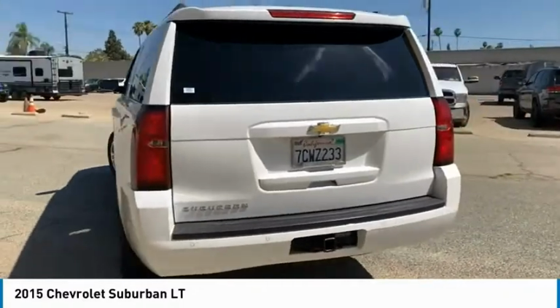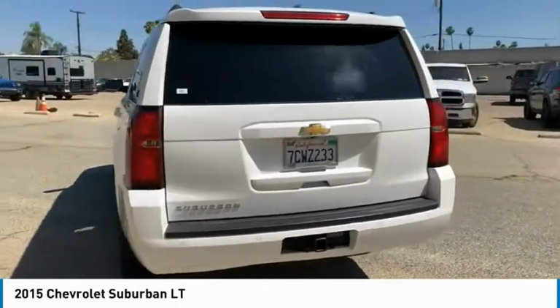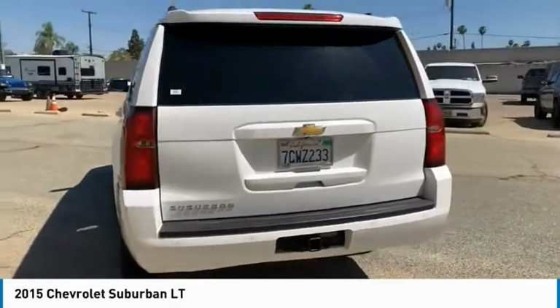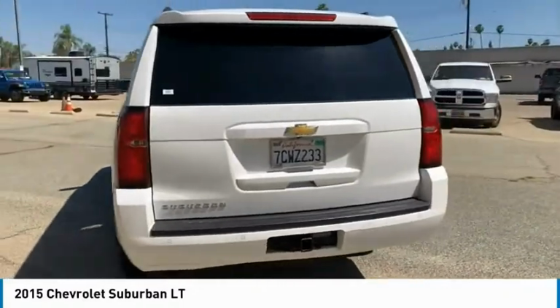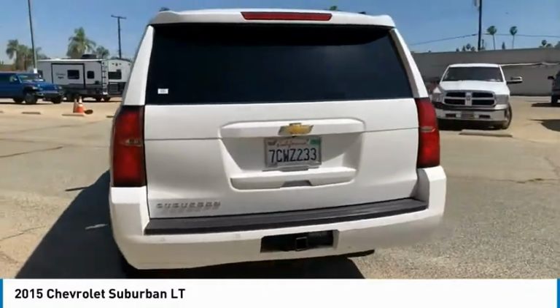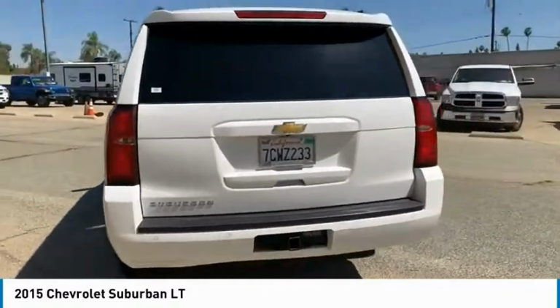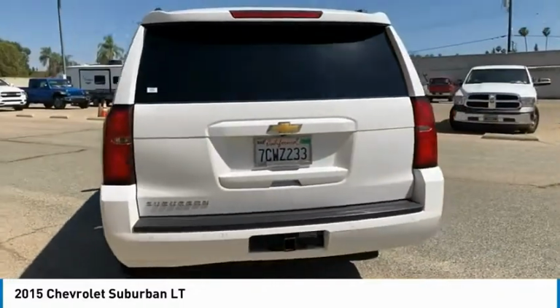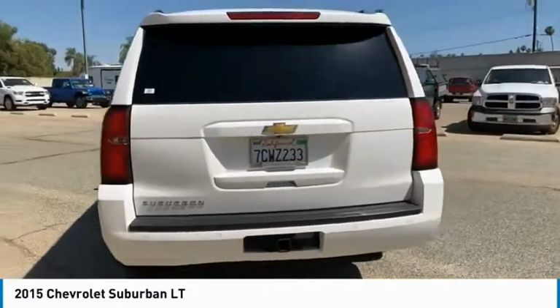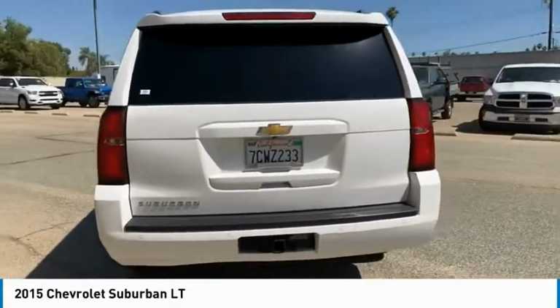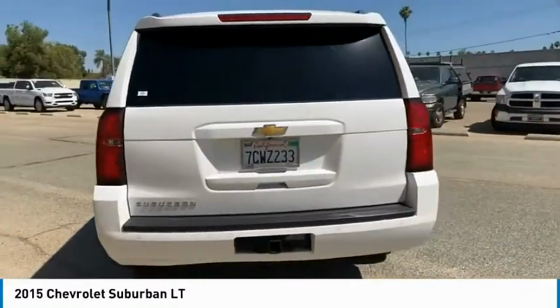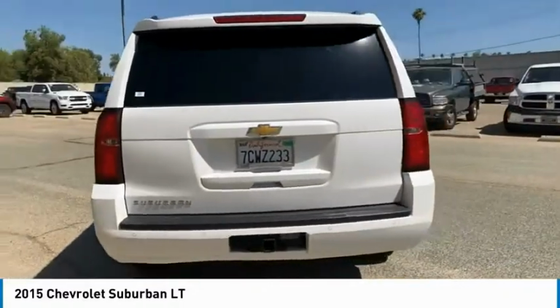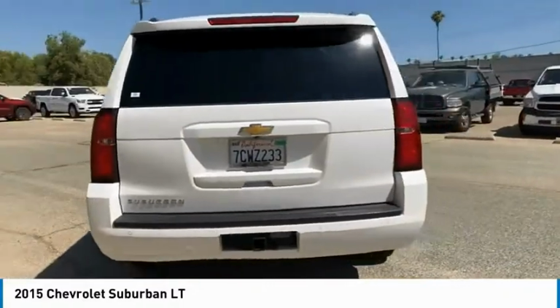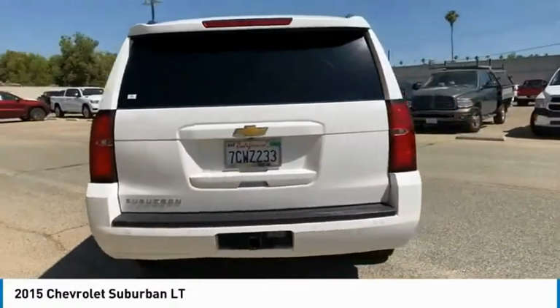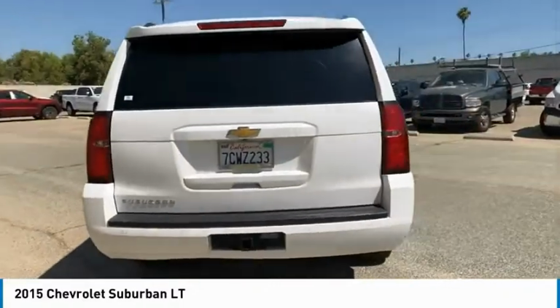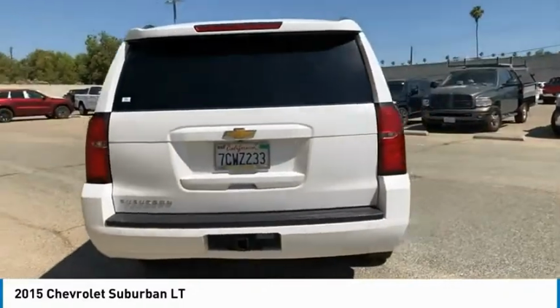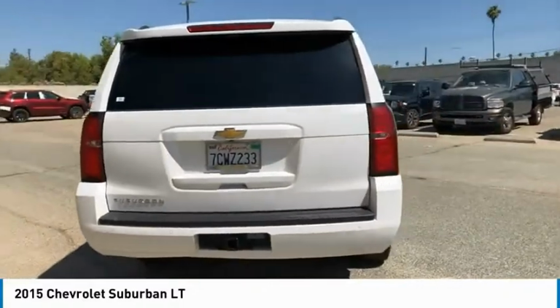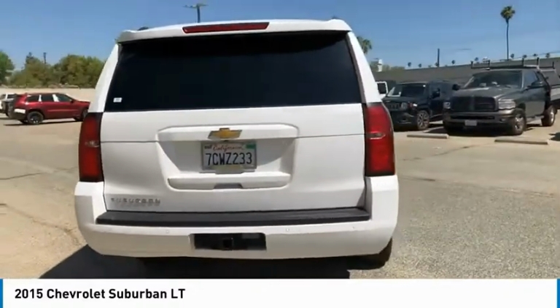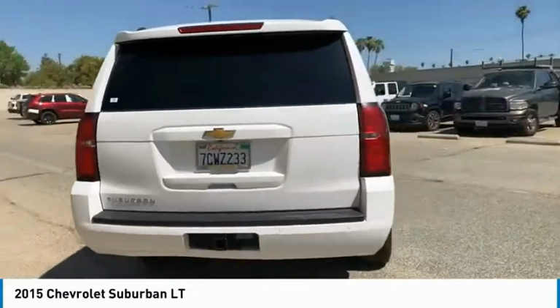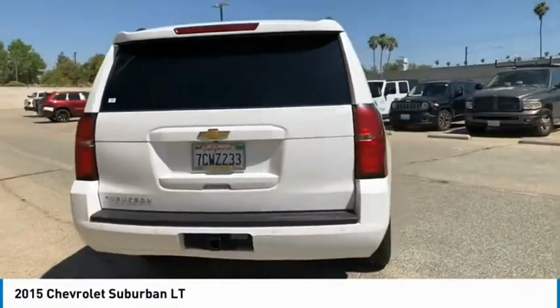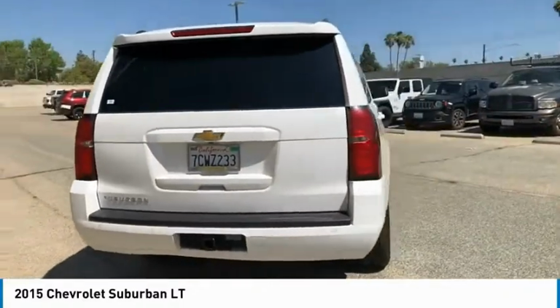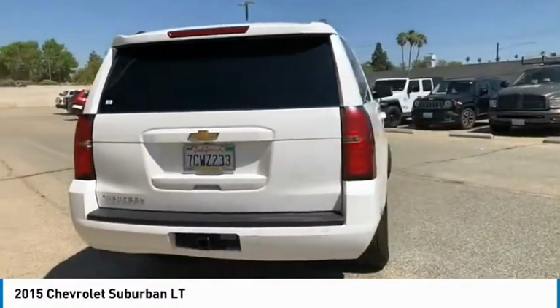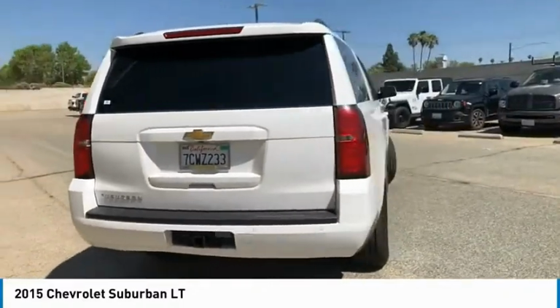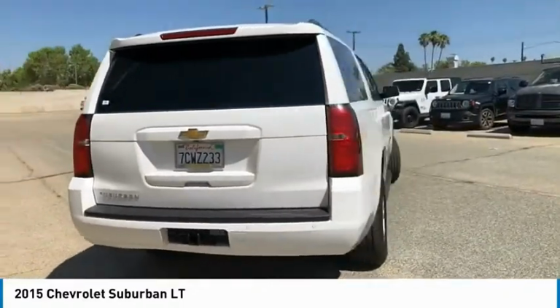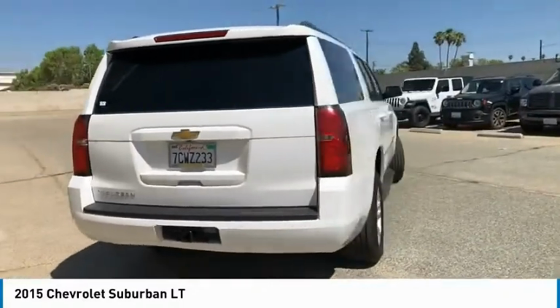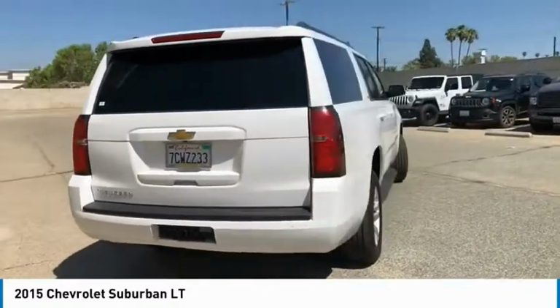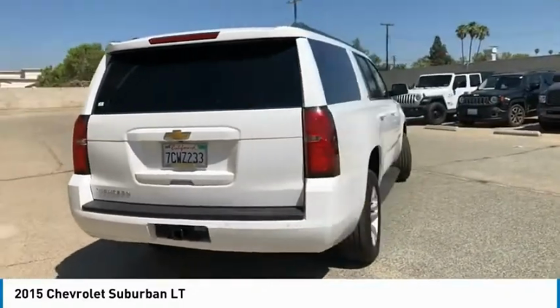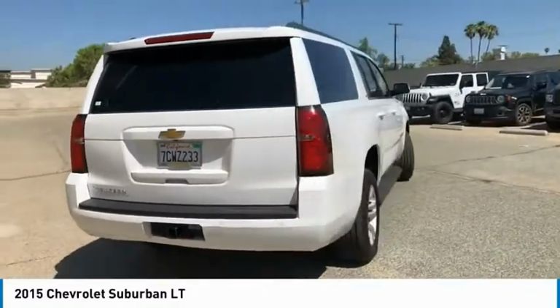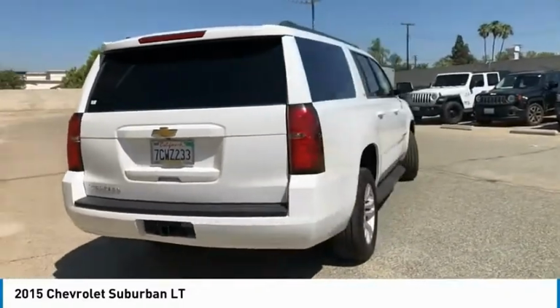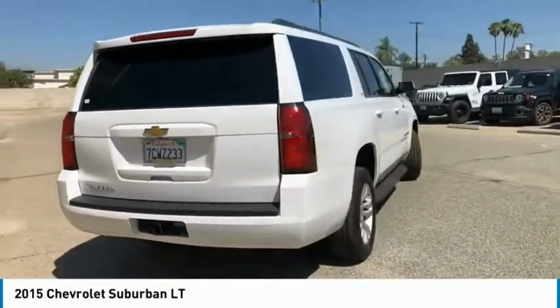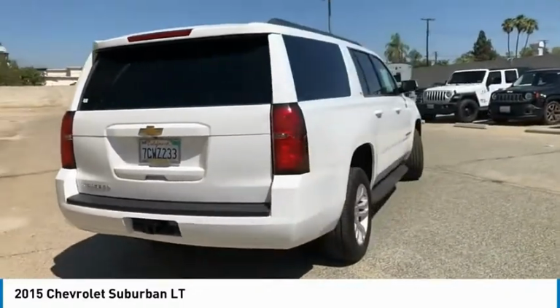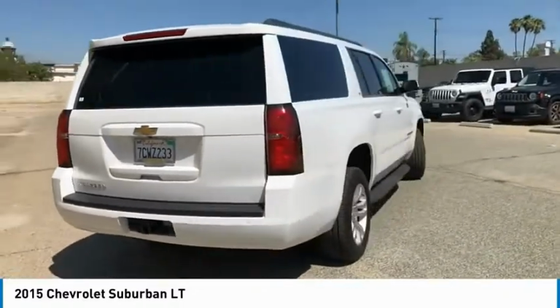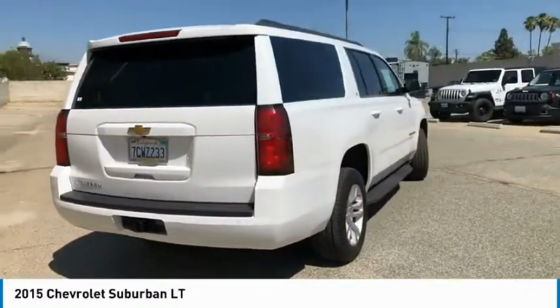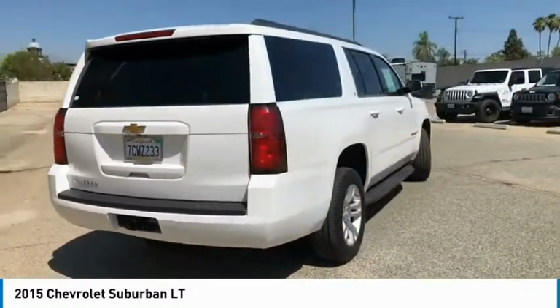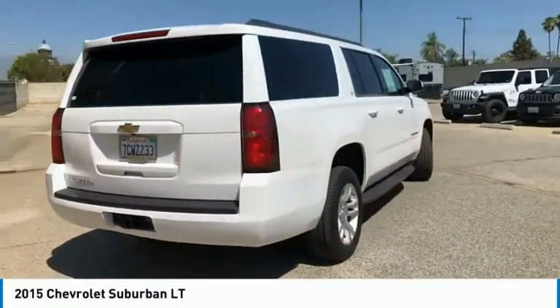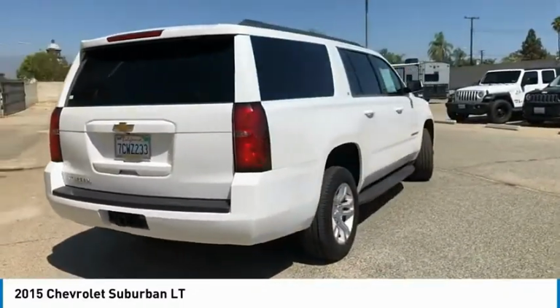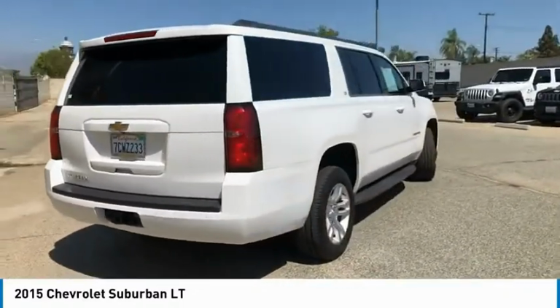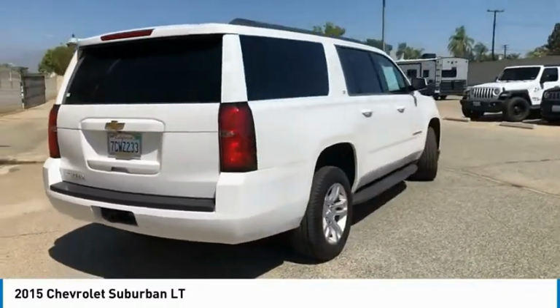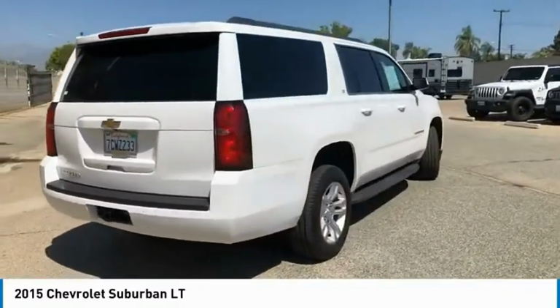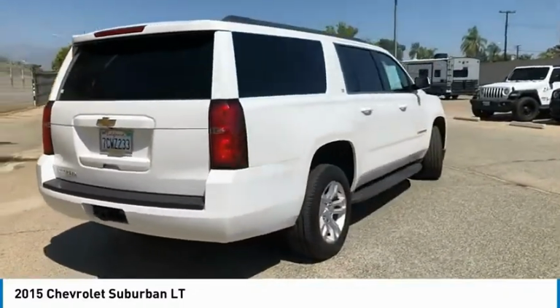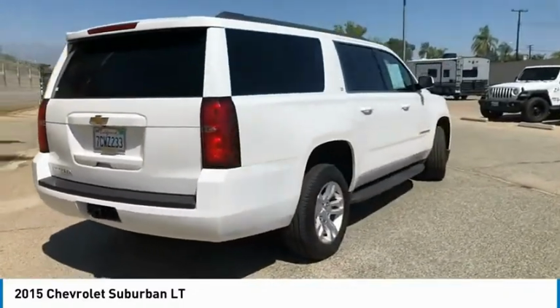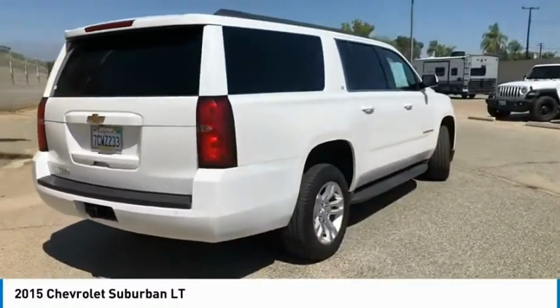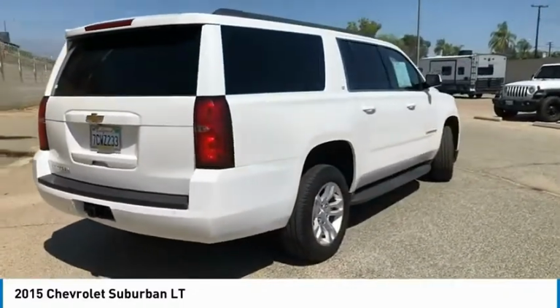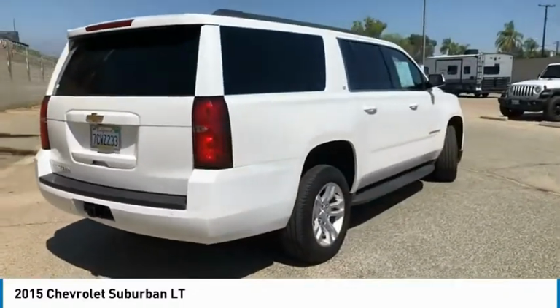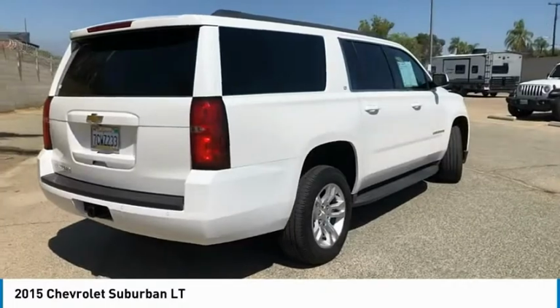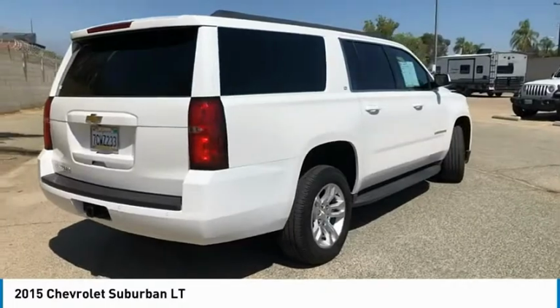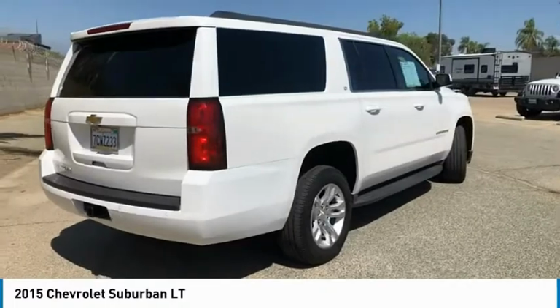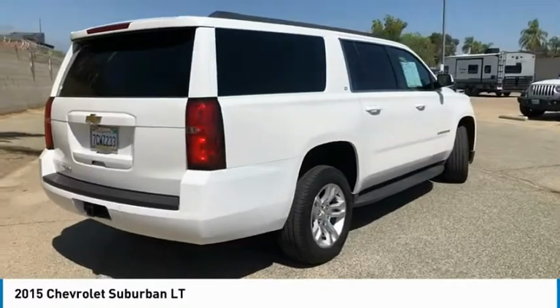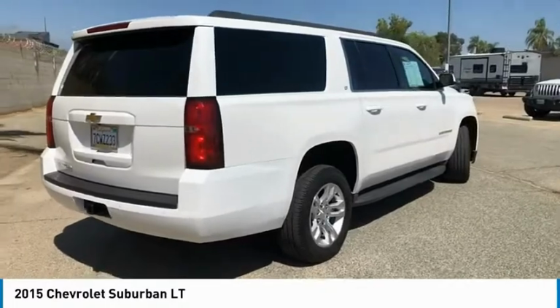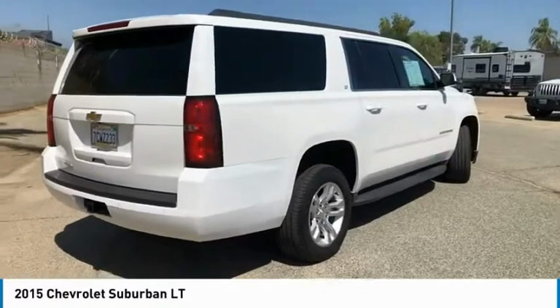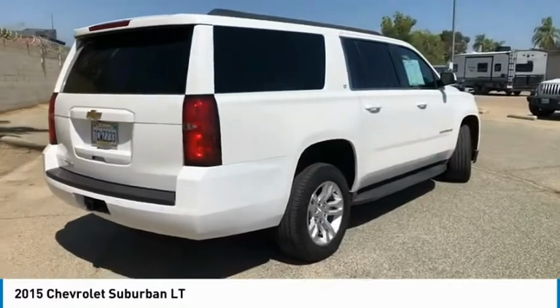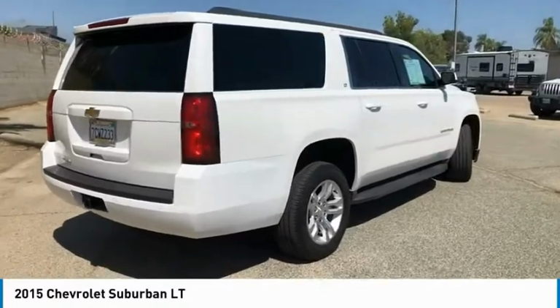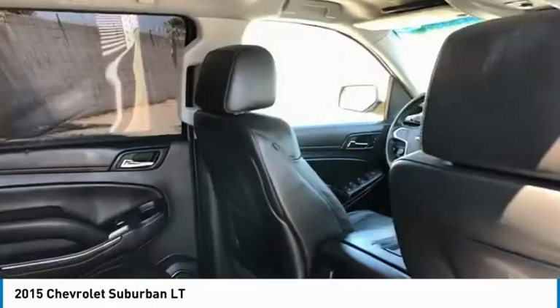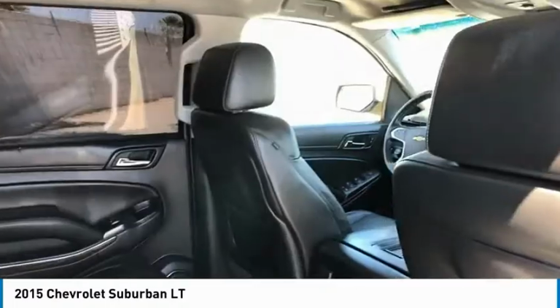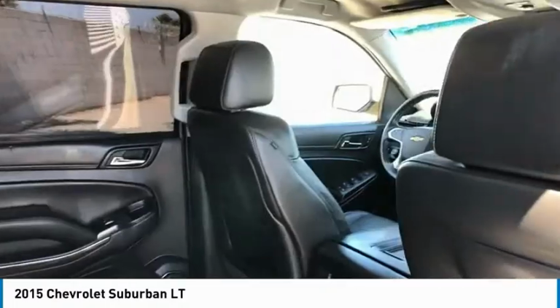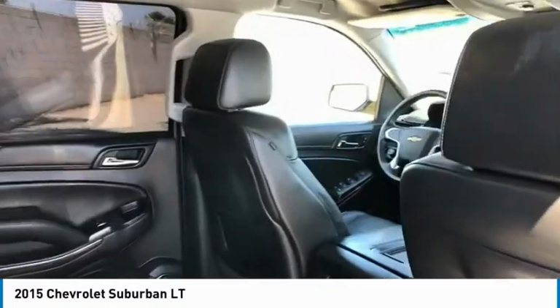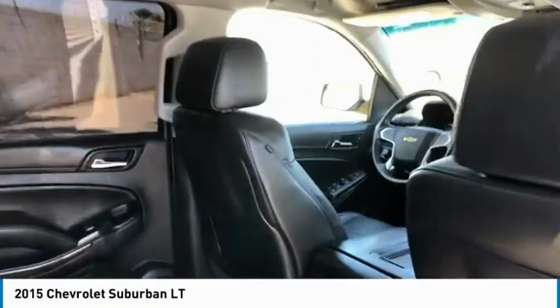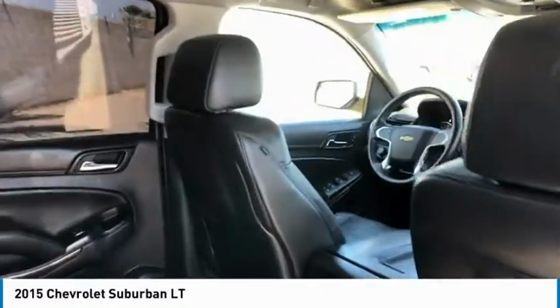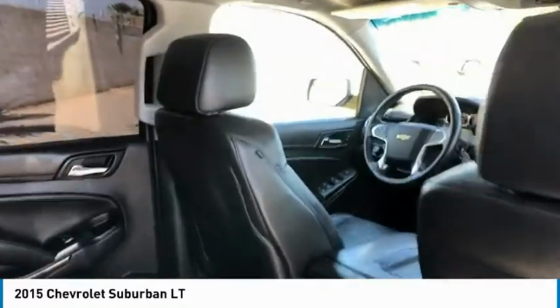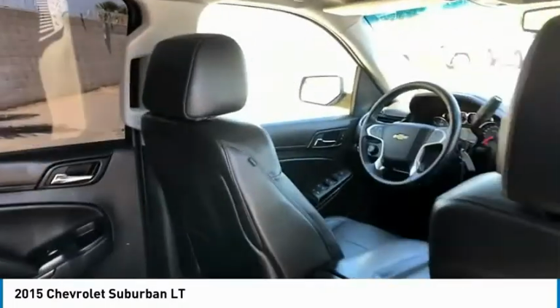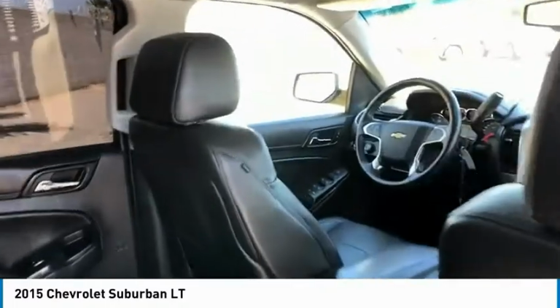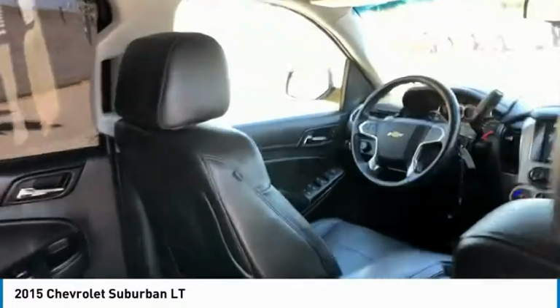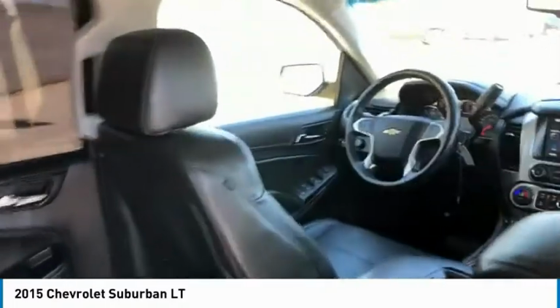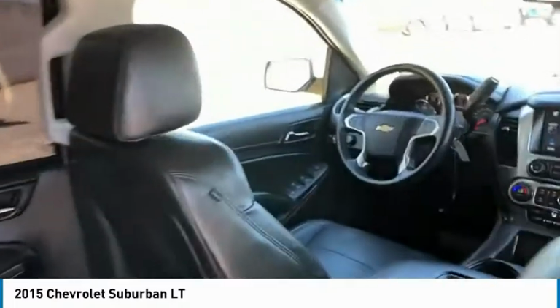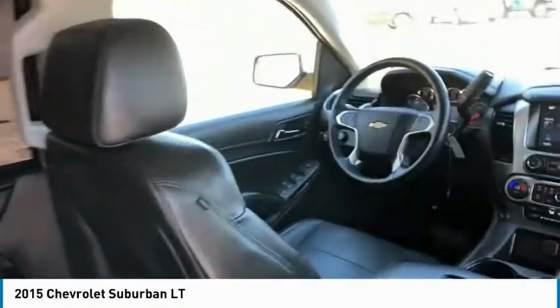Remote keyless entry, remote trunk release, headlights auto off, mirror memory, security system.